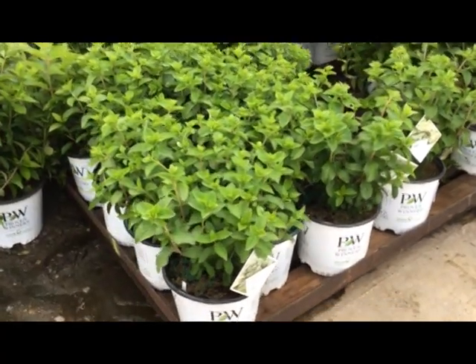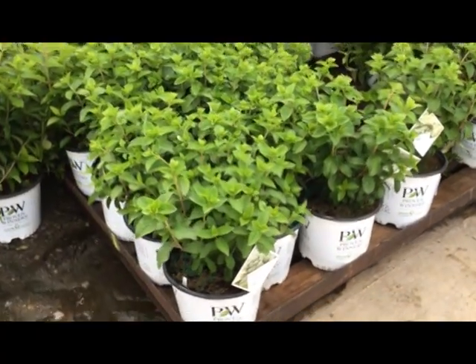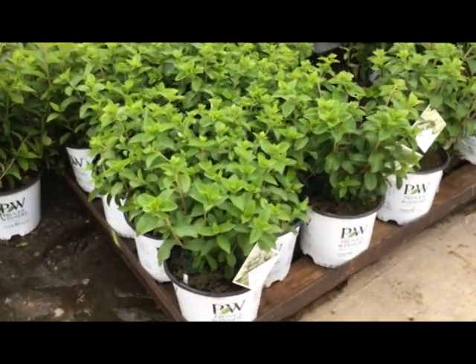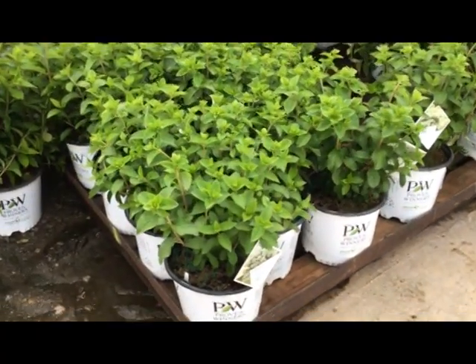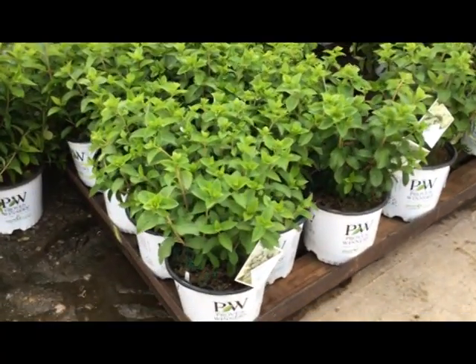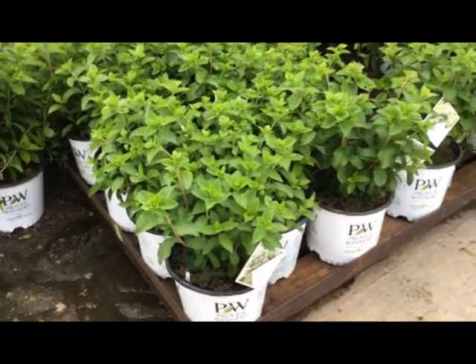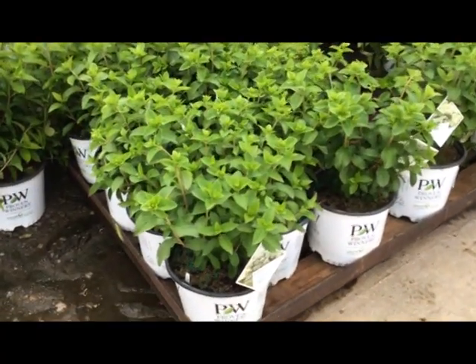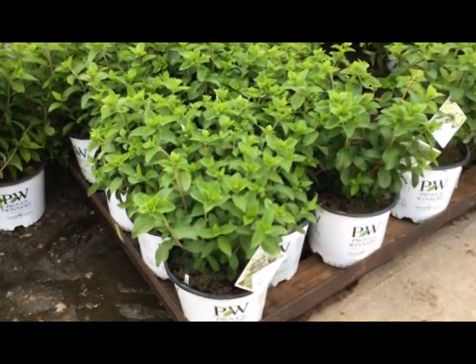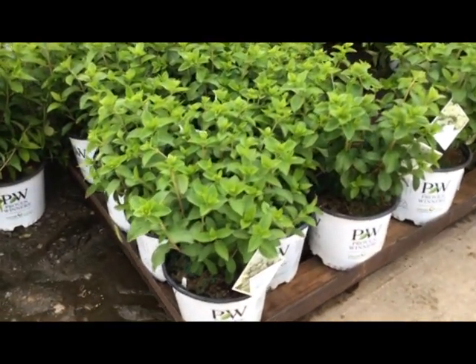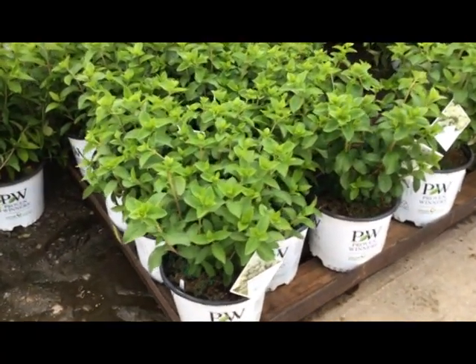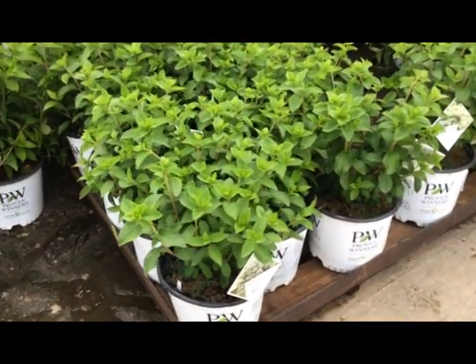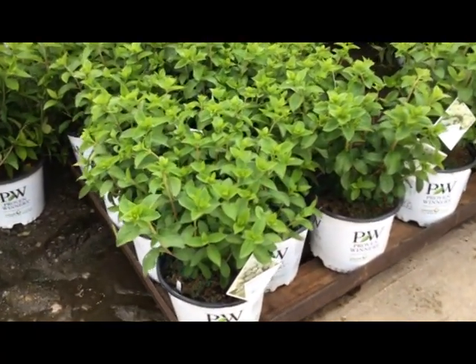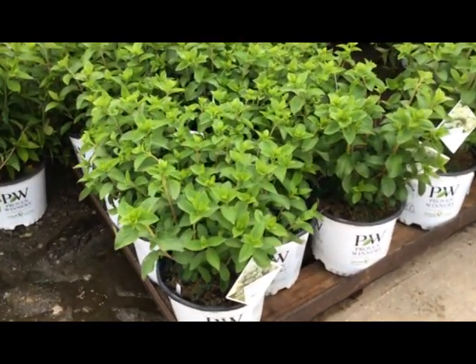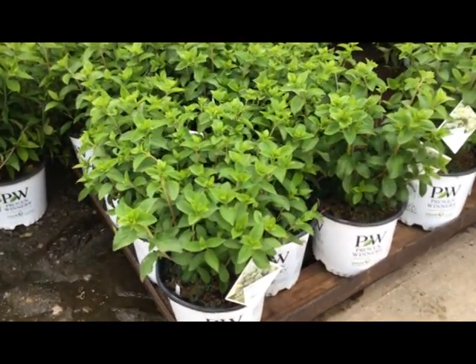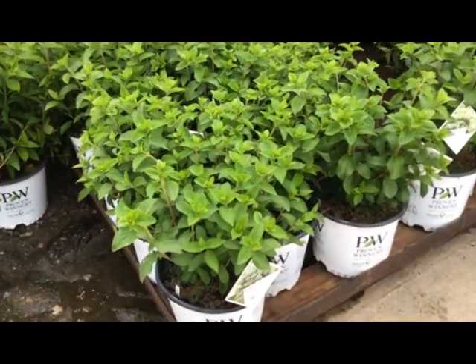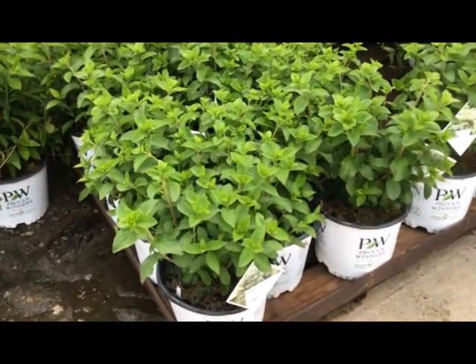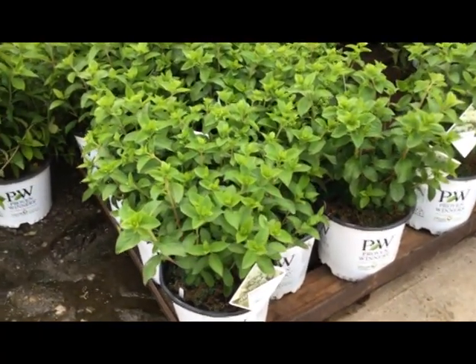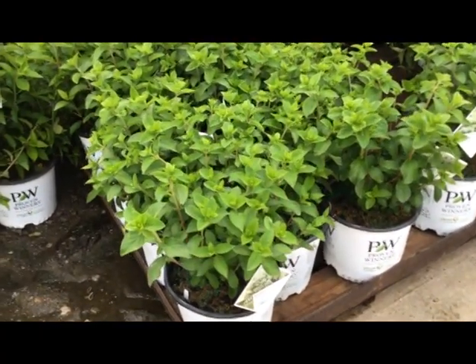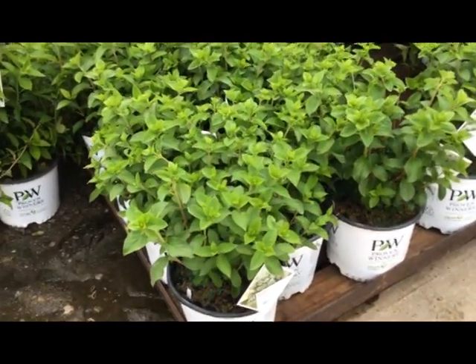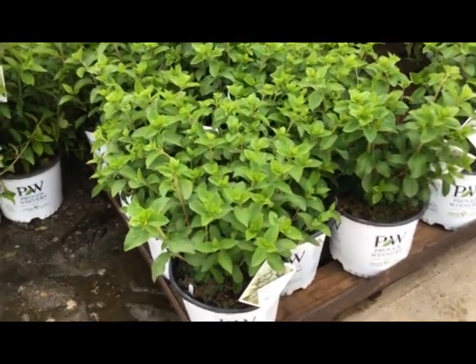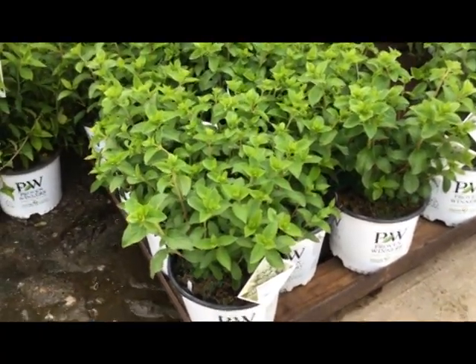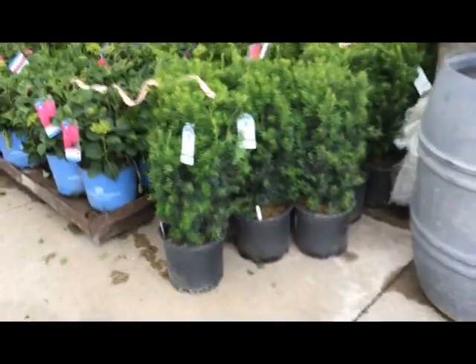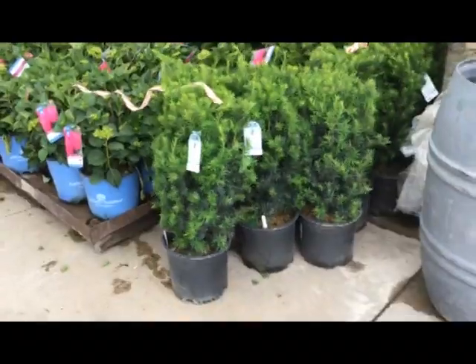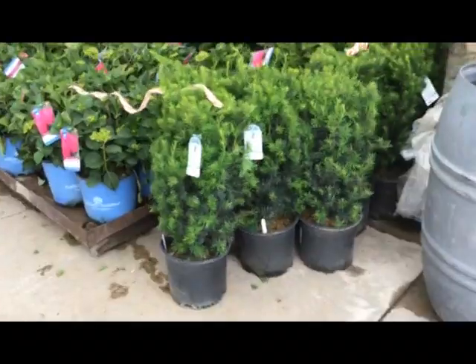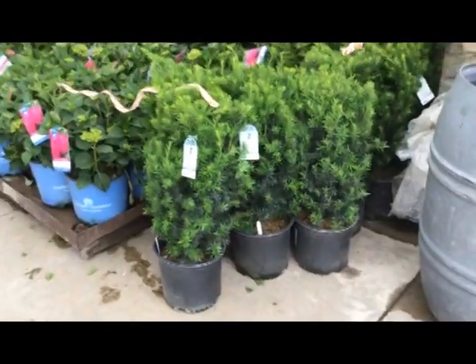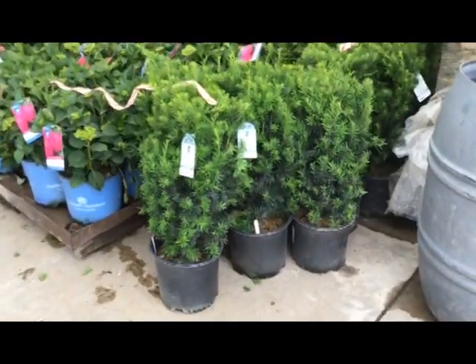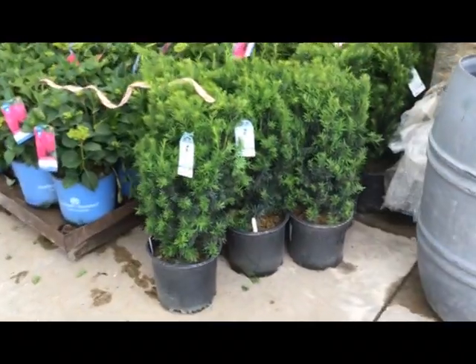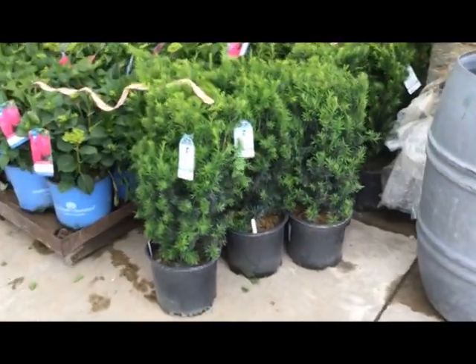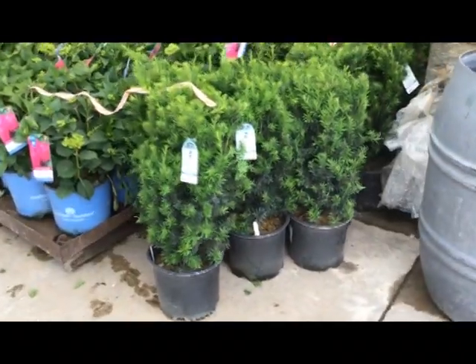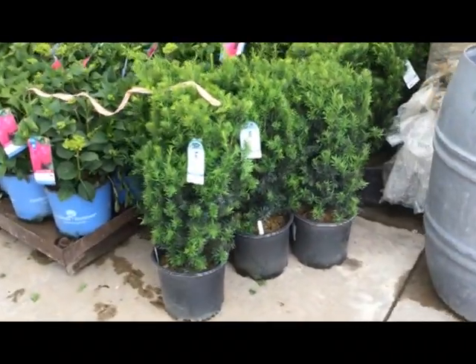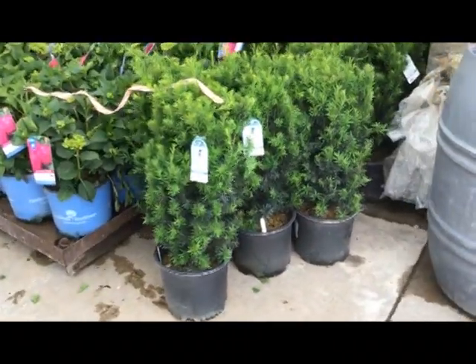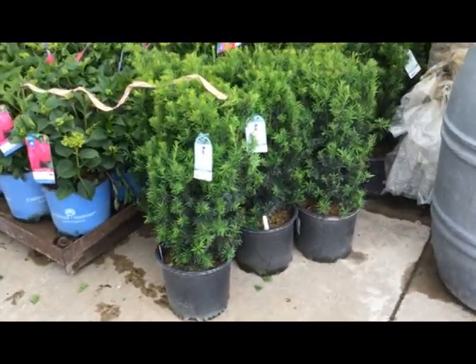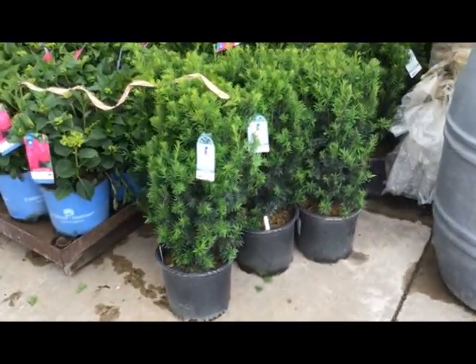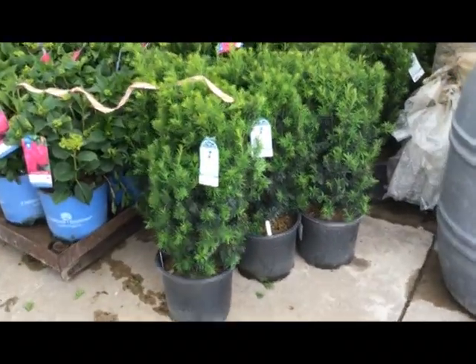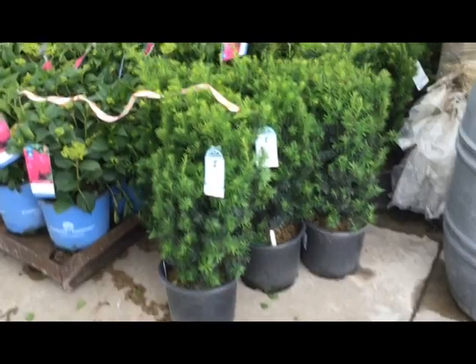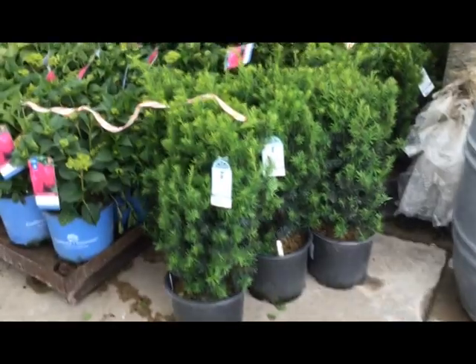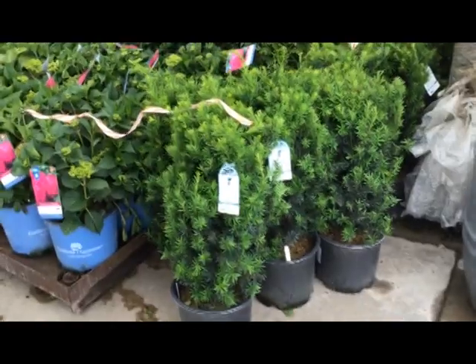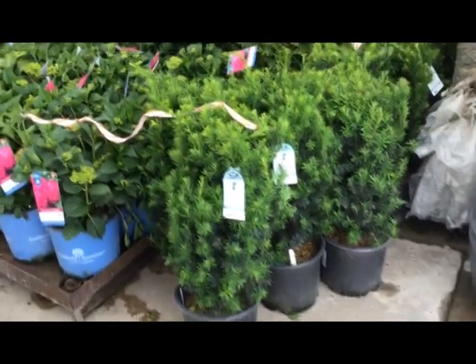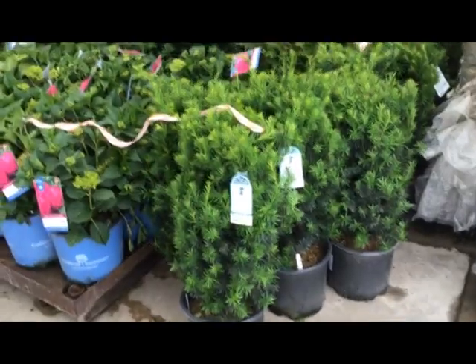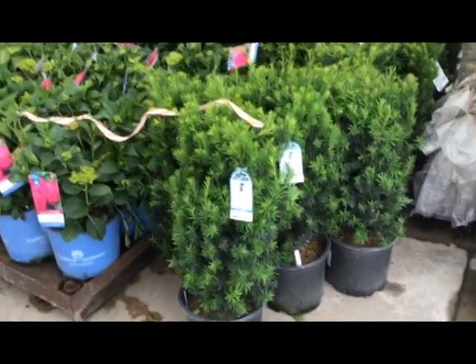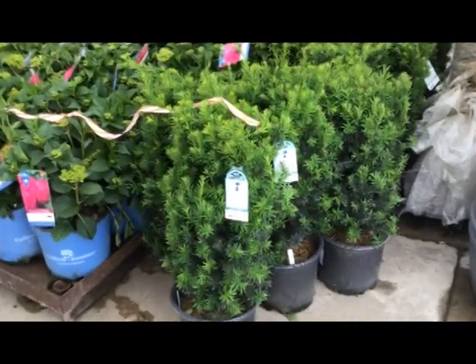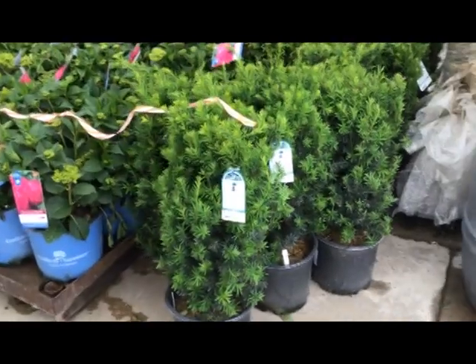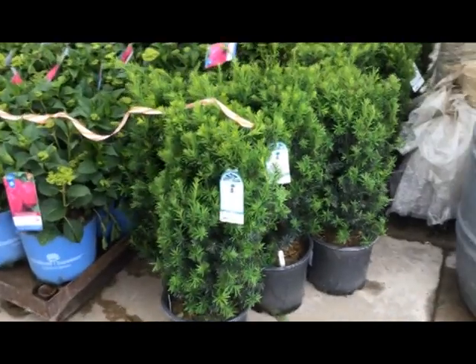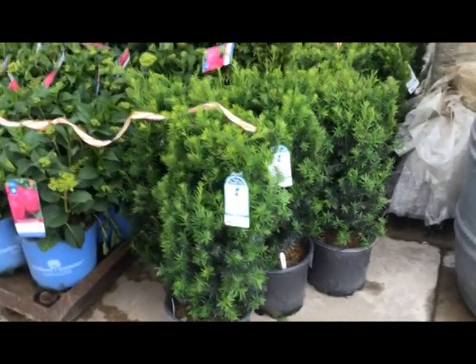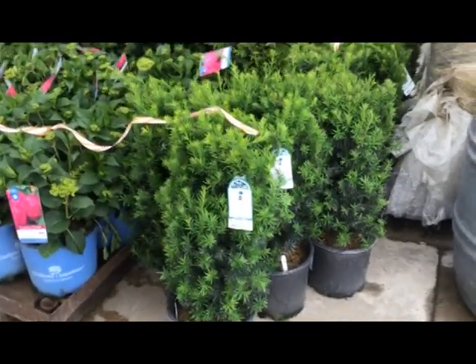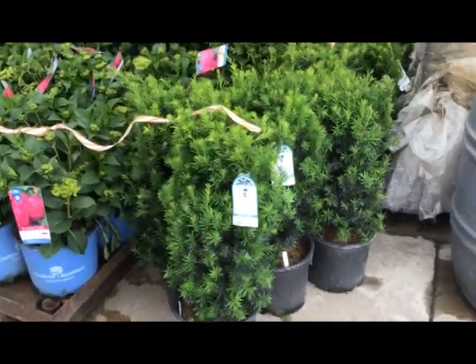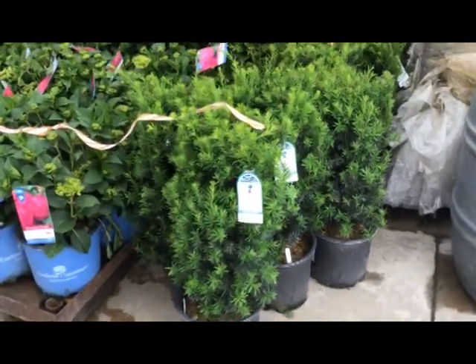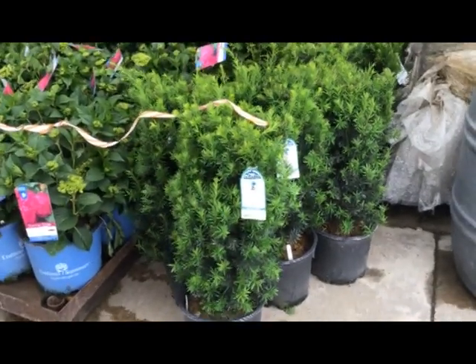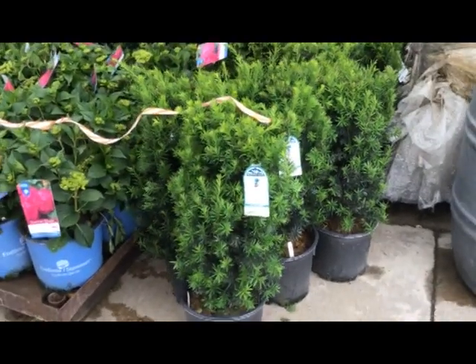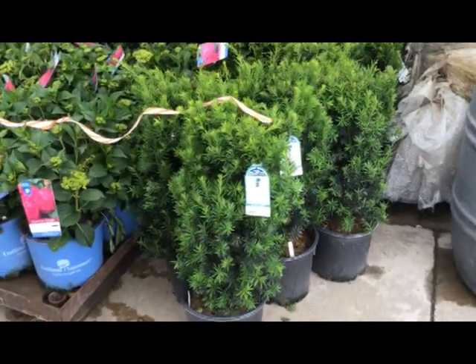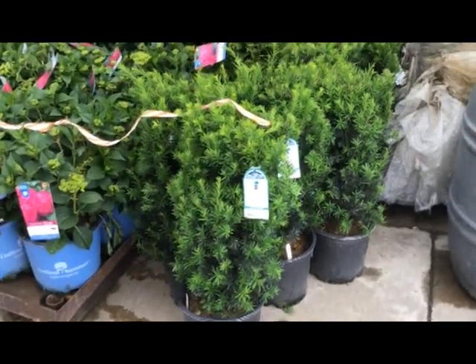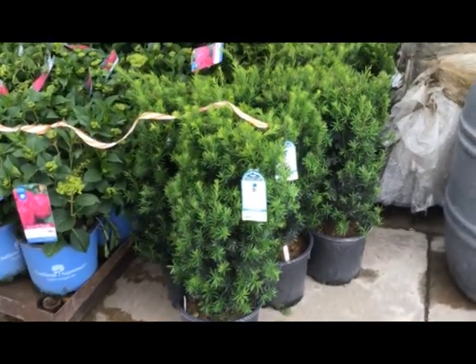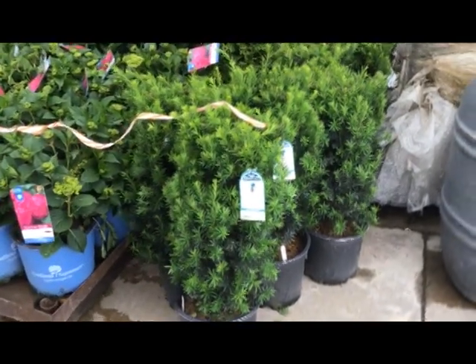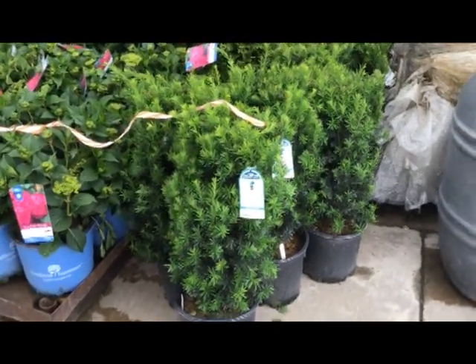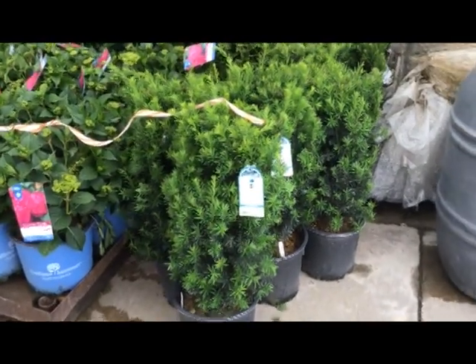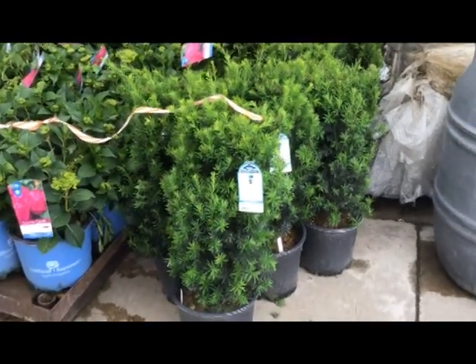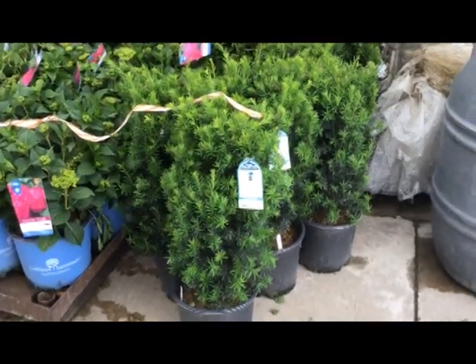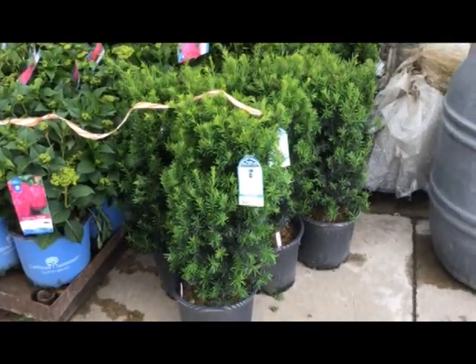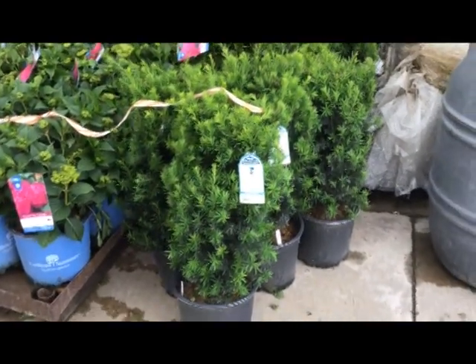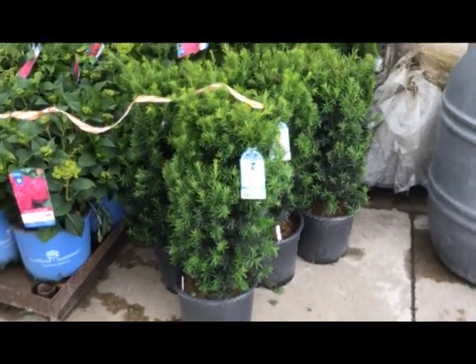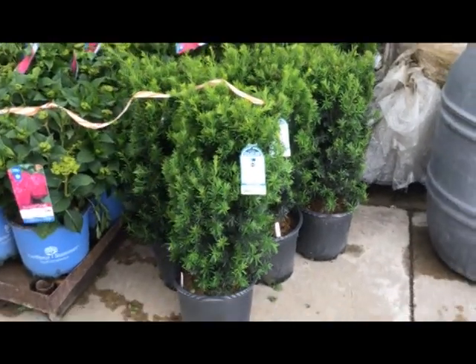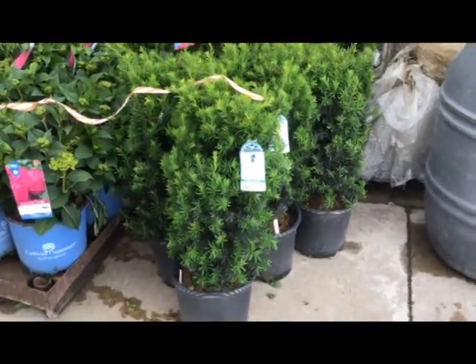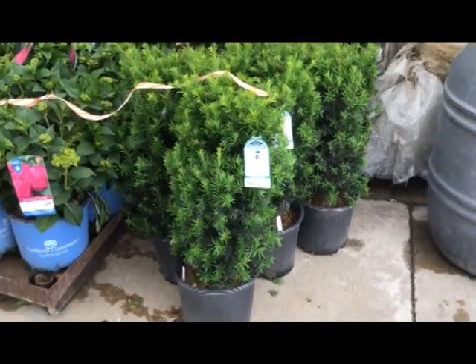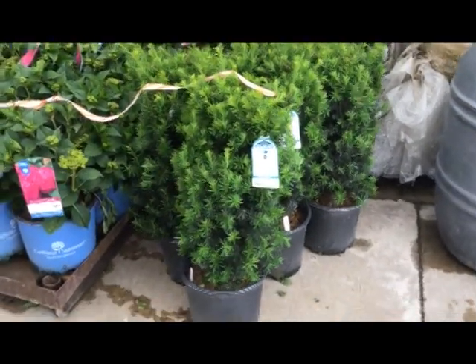Hydrangea bobo. Here's some three-gallon Texas Hicks yew — those are going almost 24 inches tall, nice lush green.